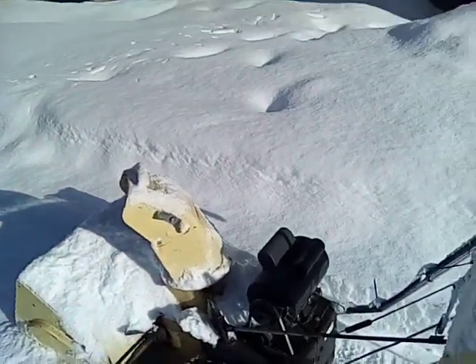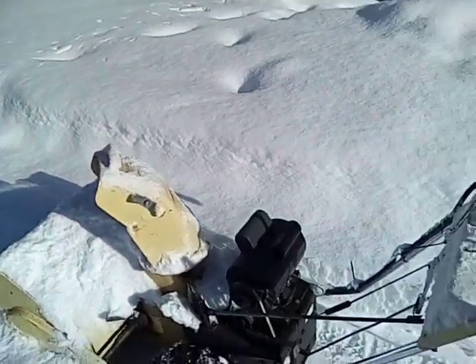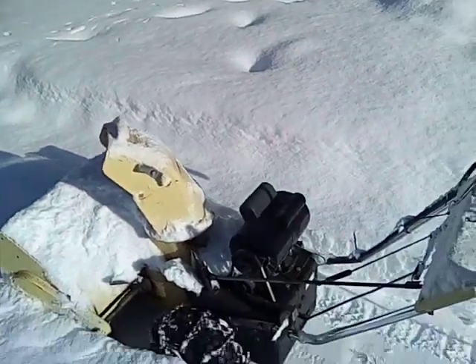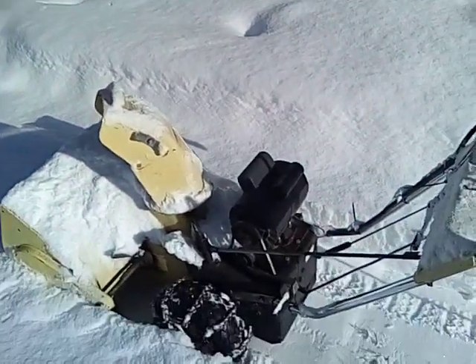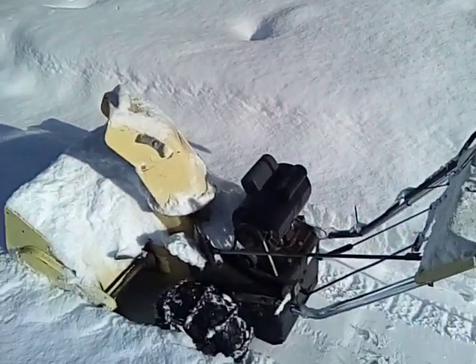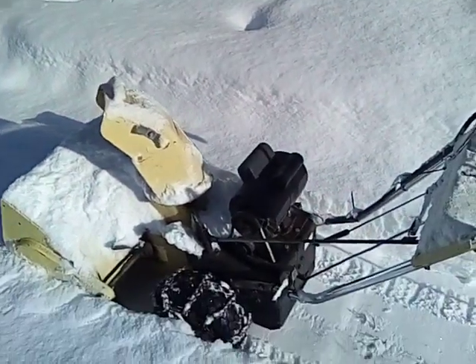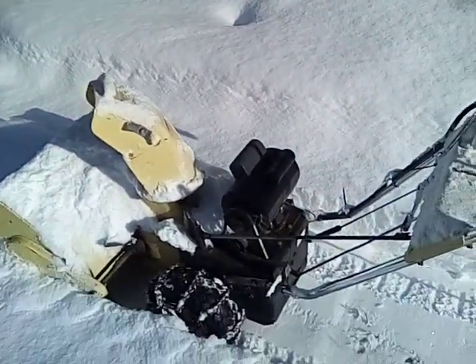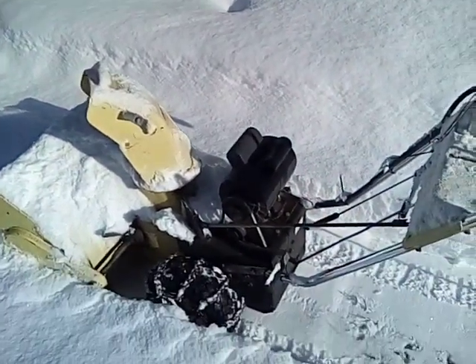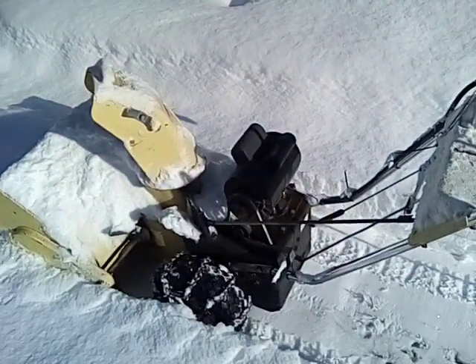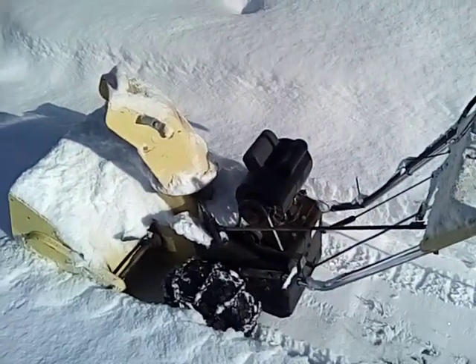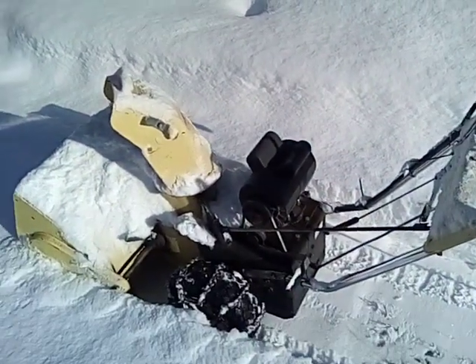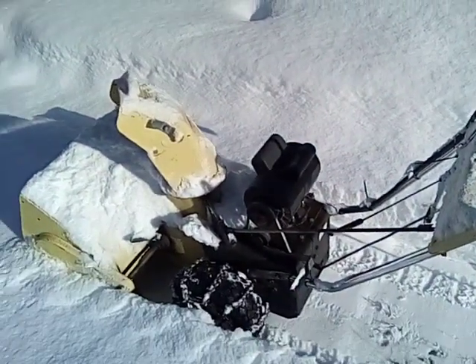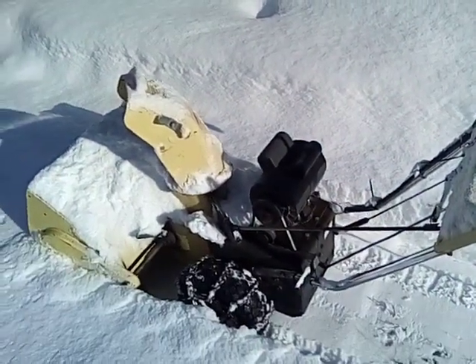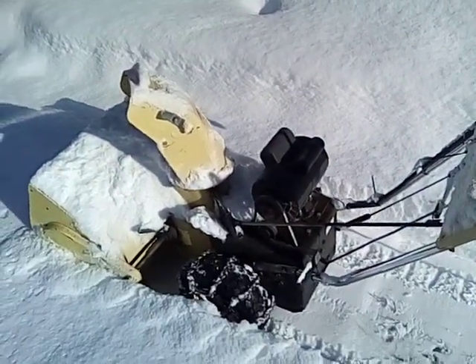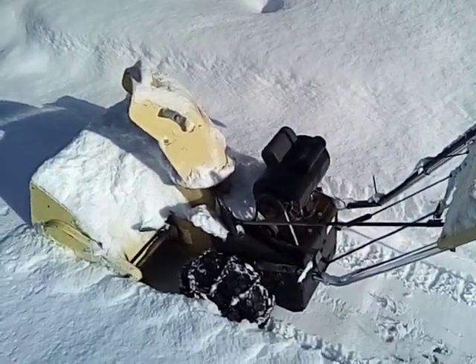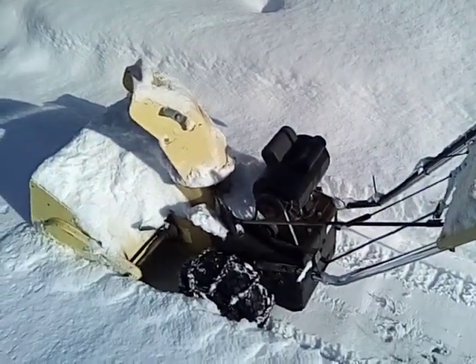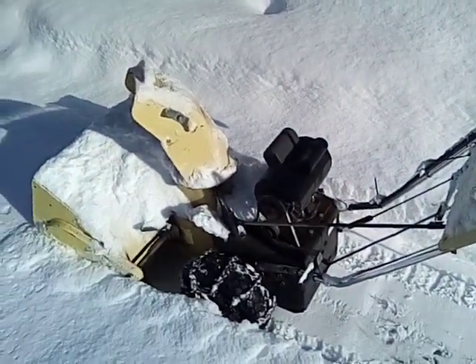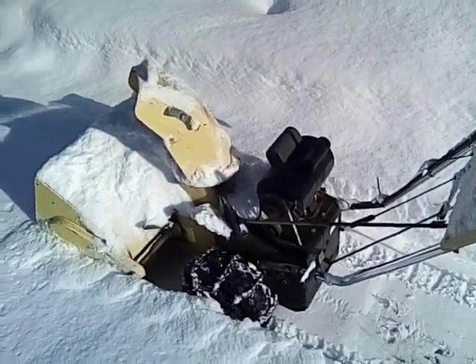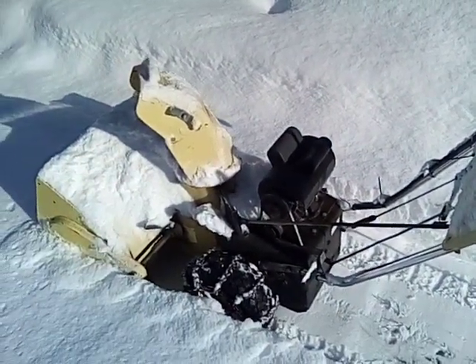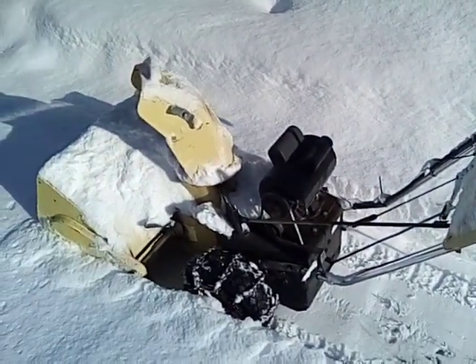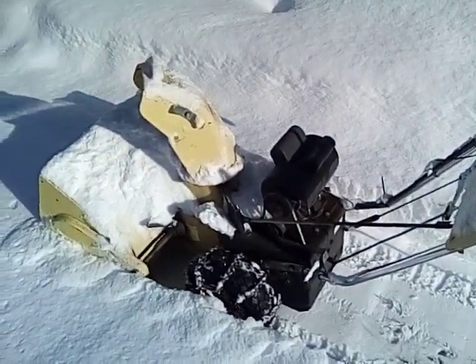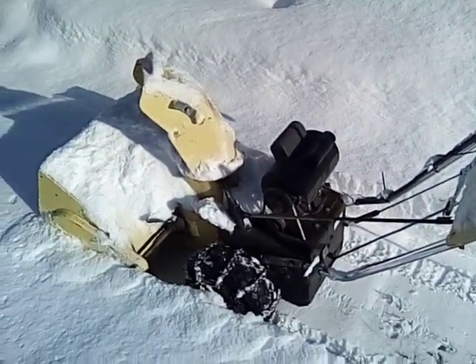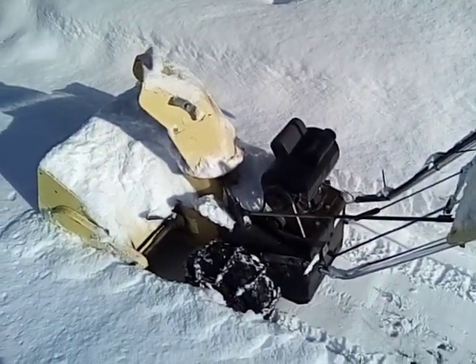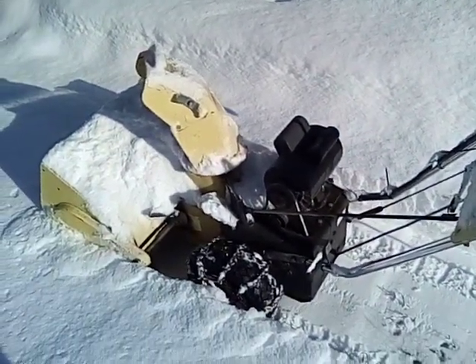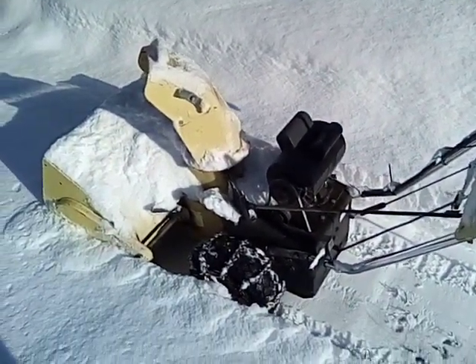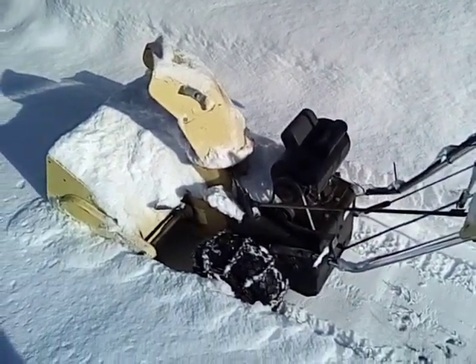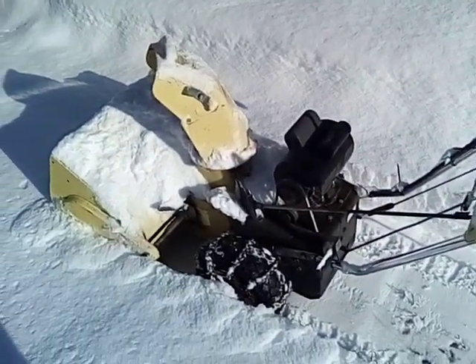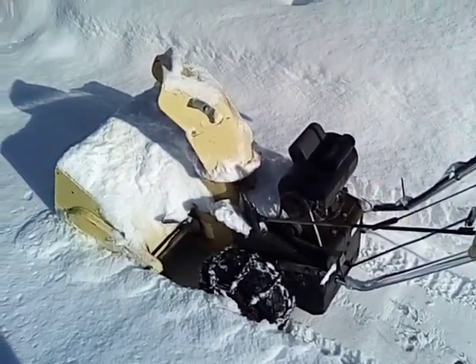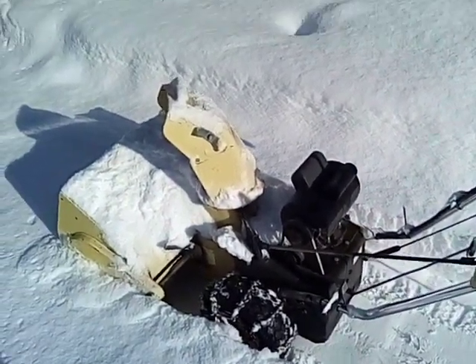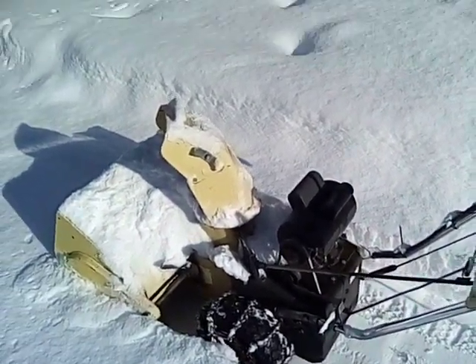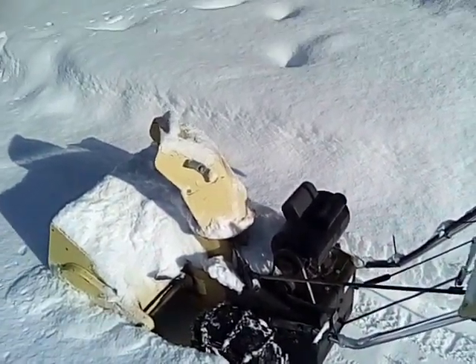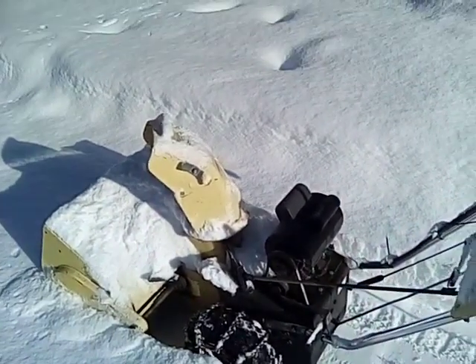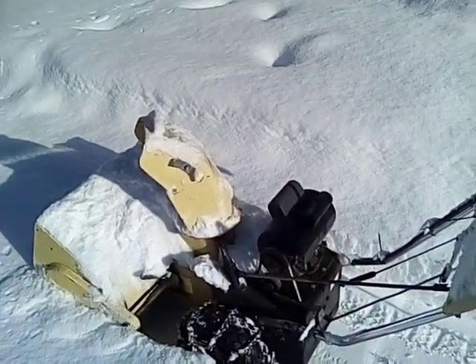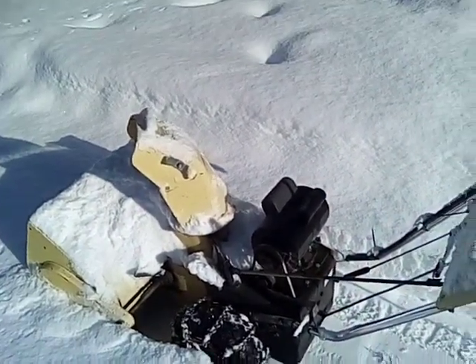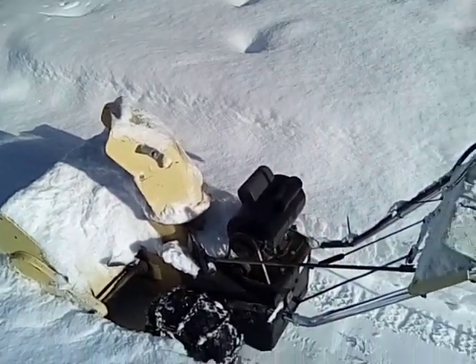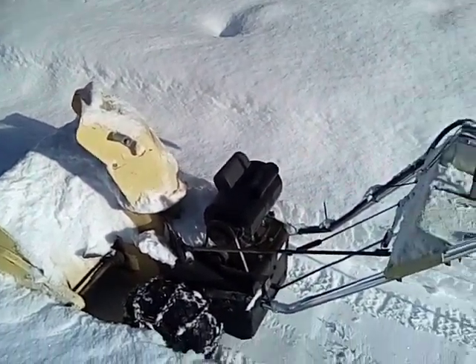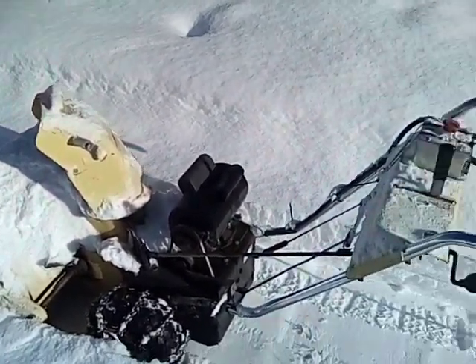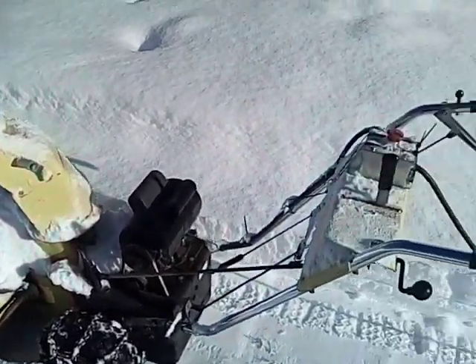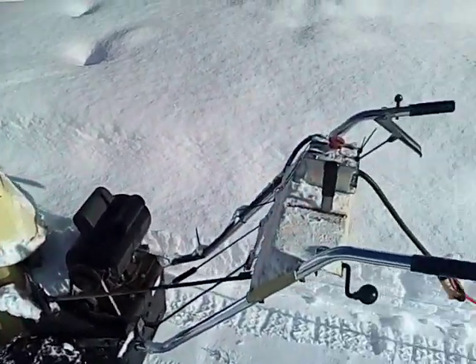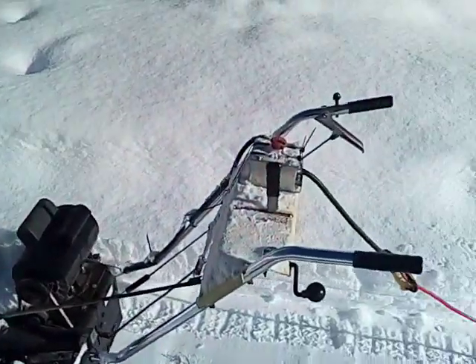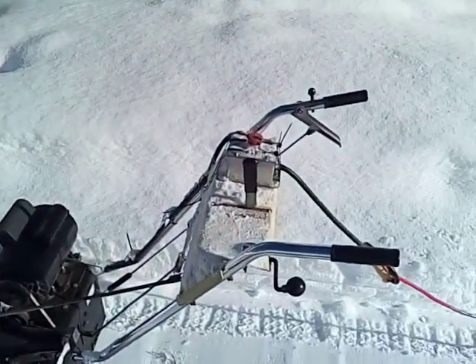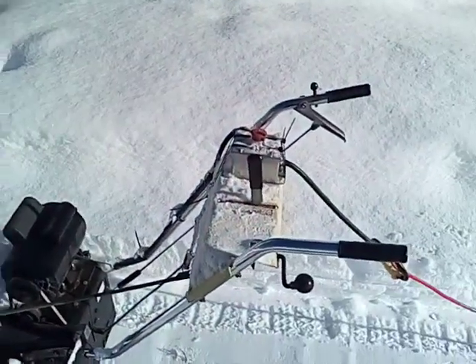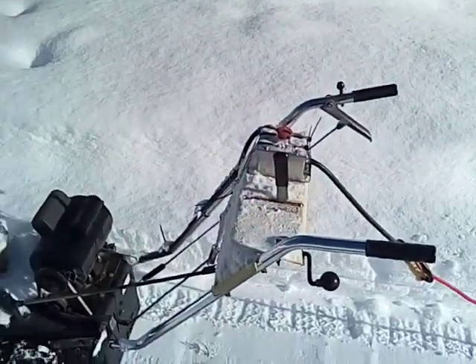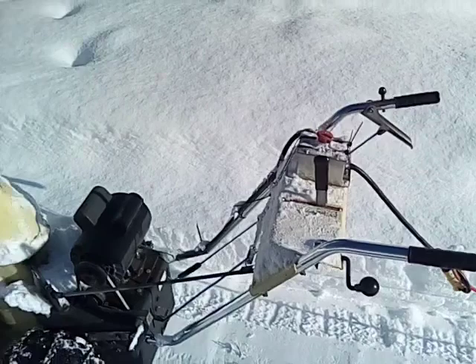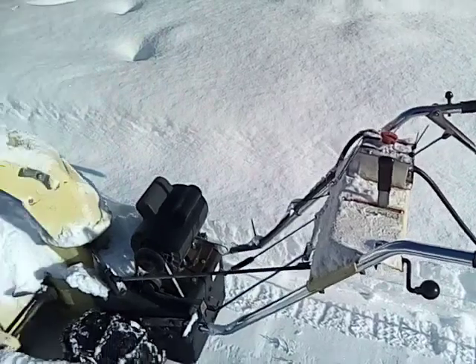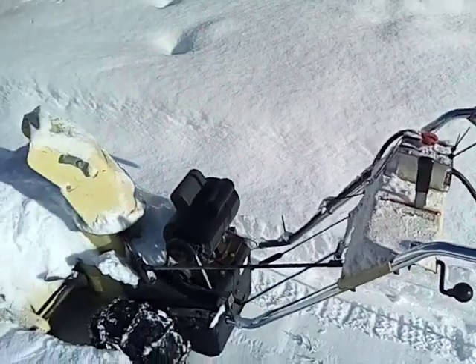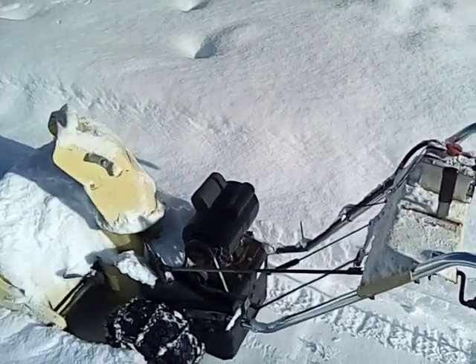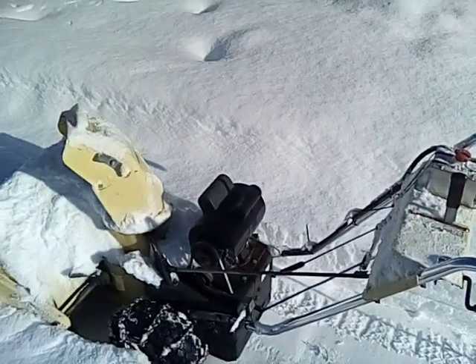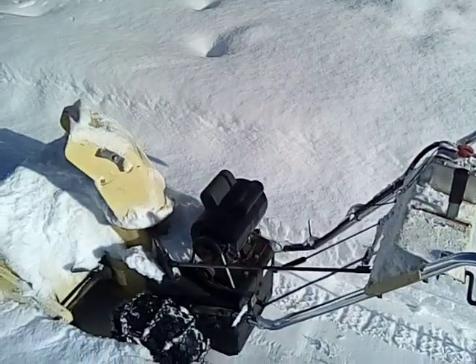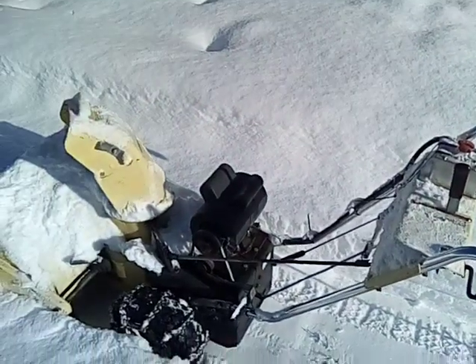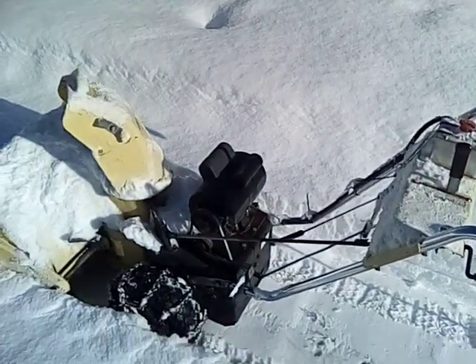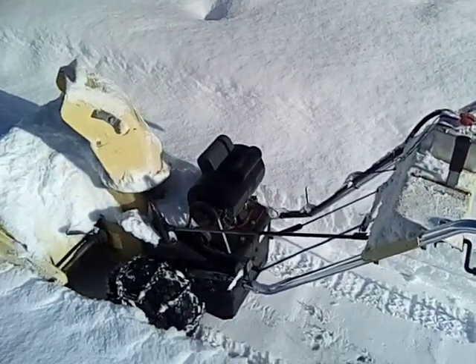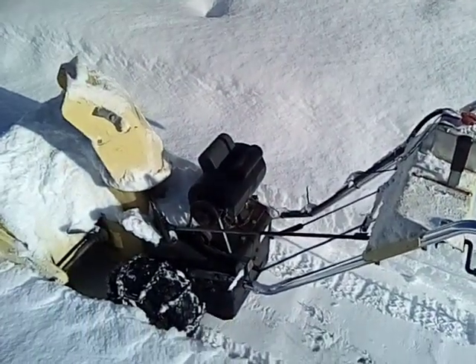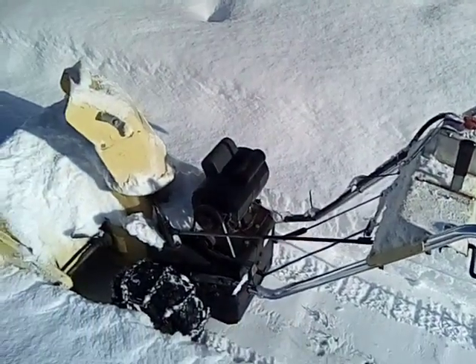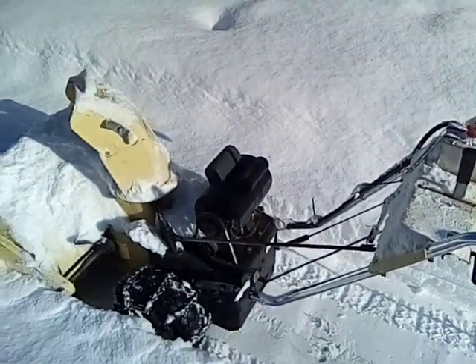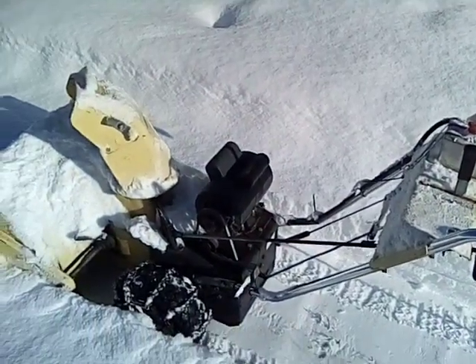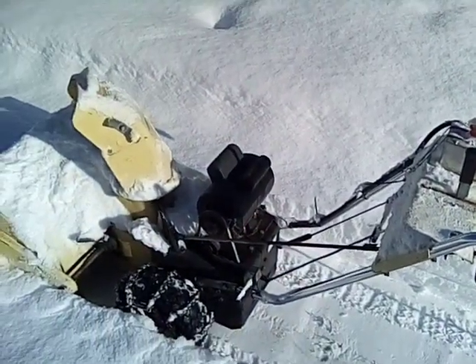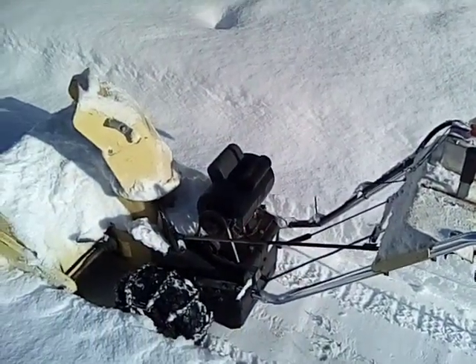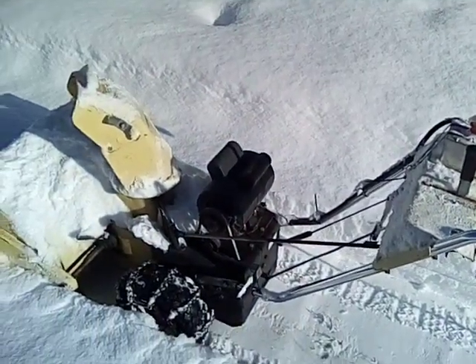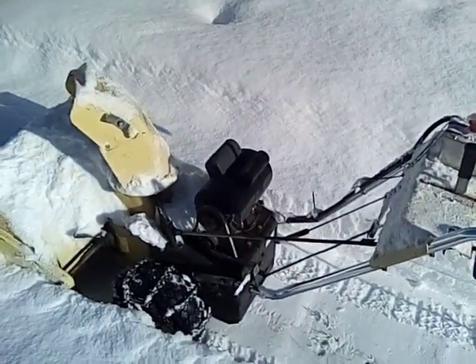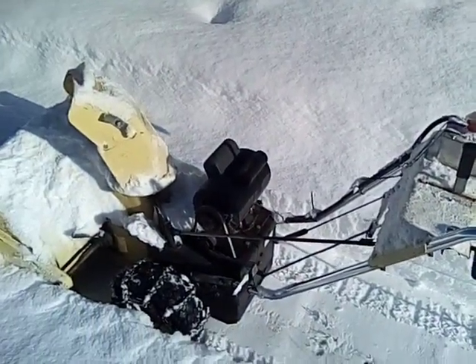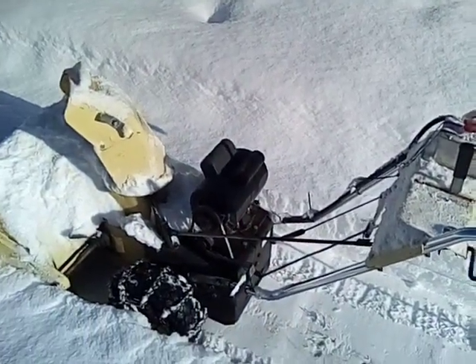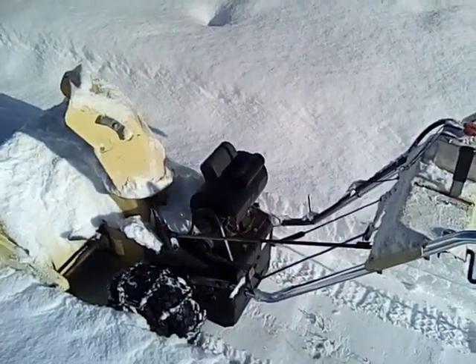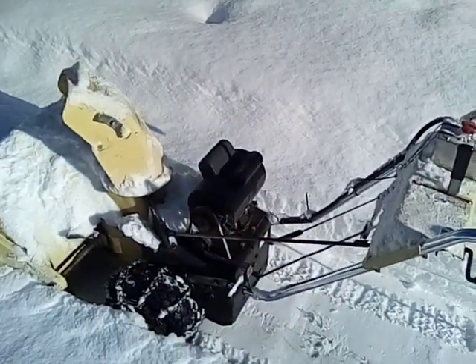Glad you could check out my snow blower. Hope you make one too. Thanks for watching, bye bye.